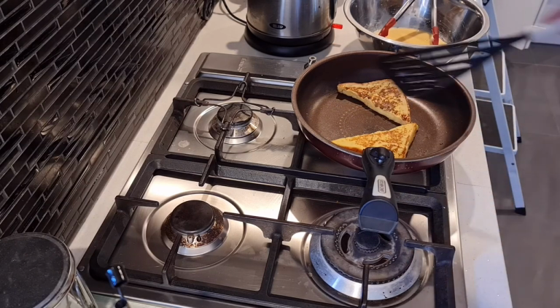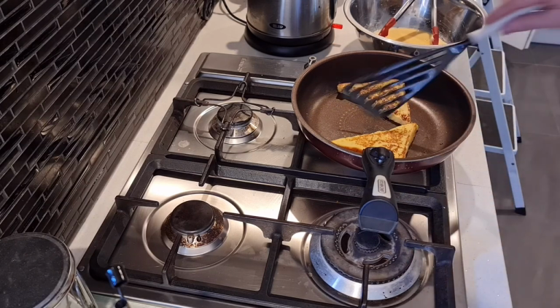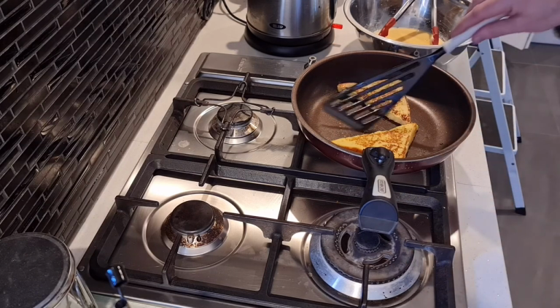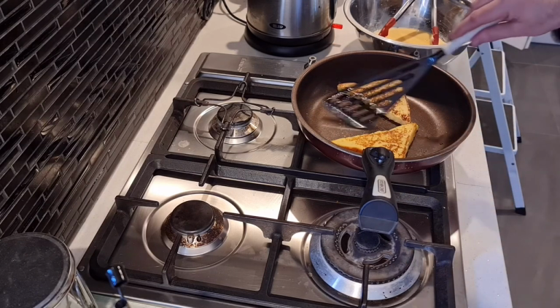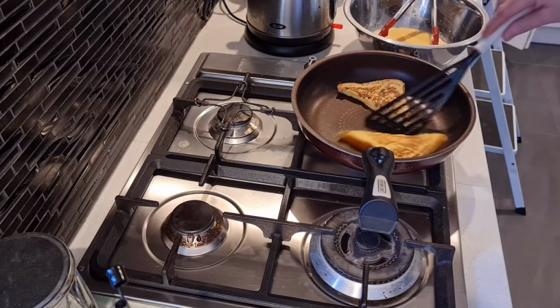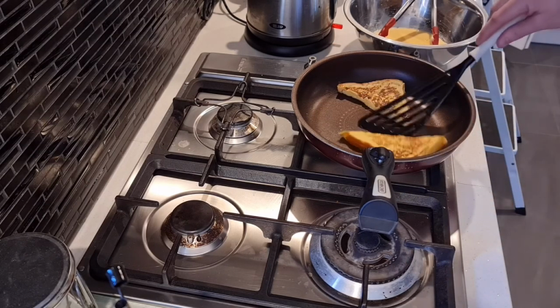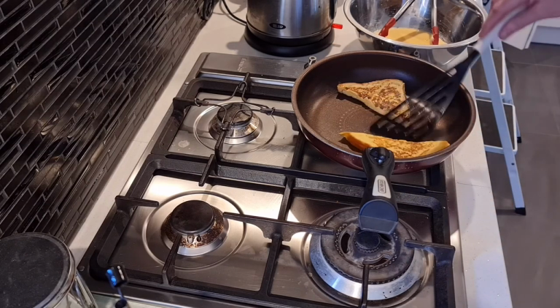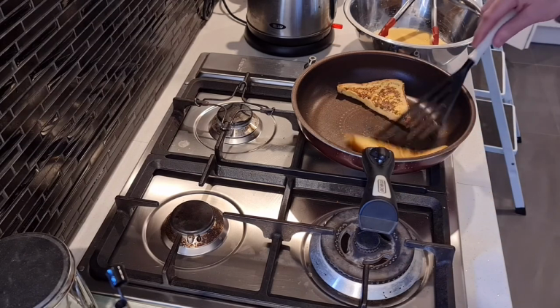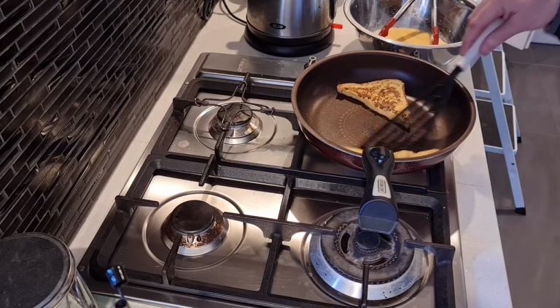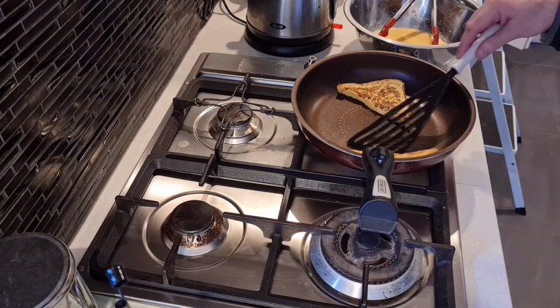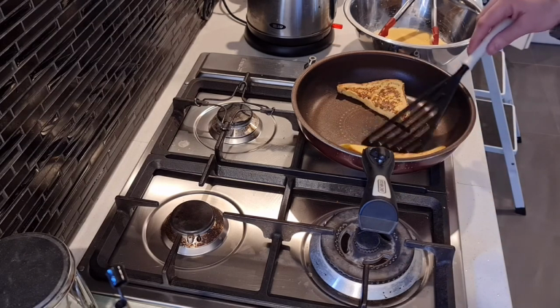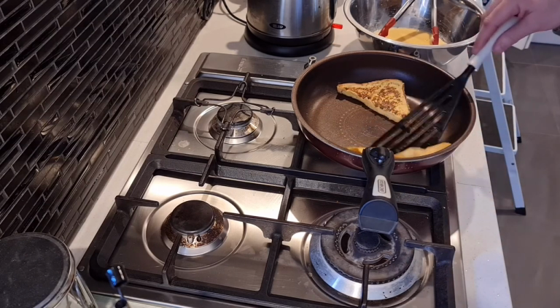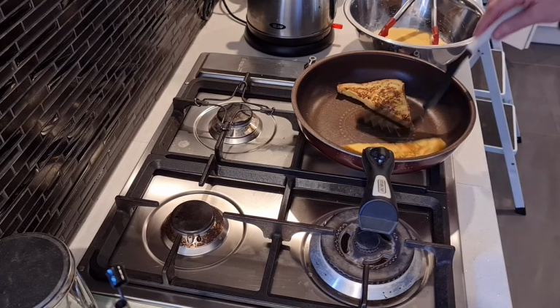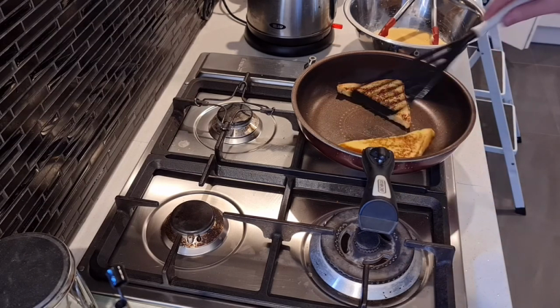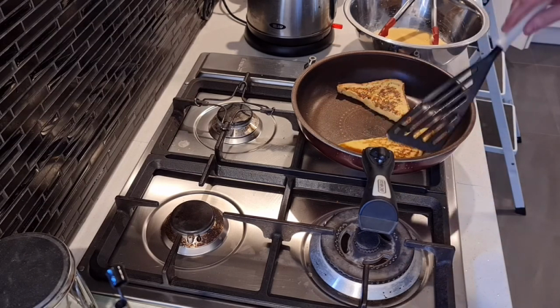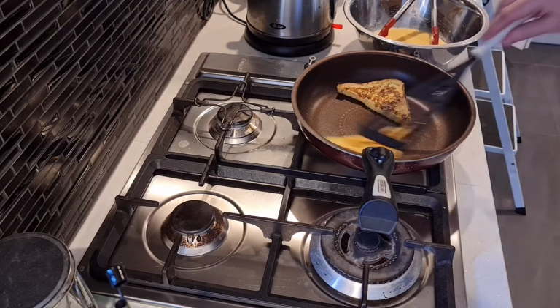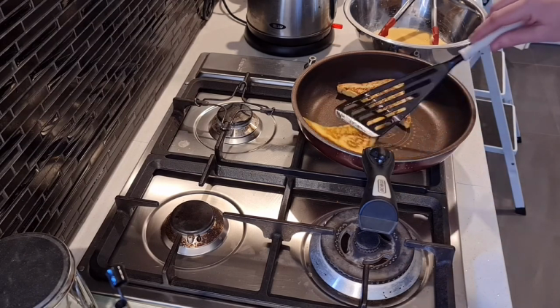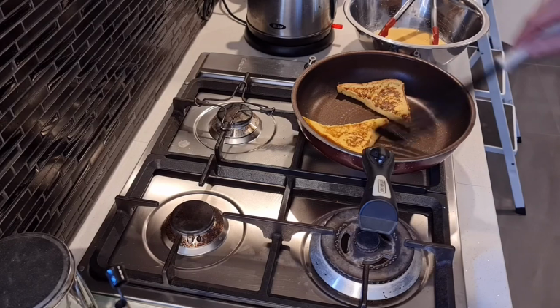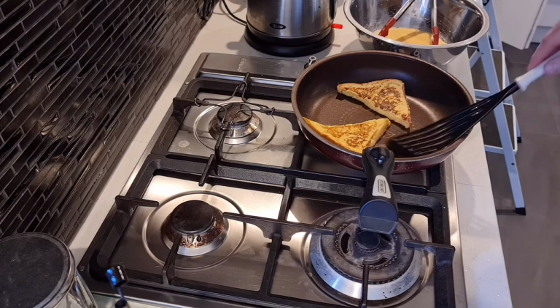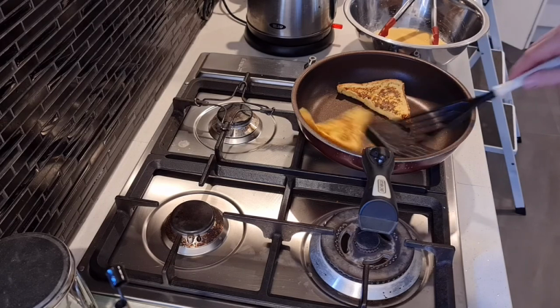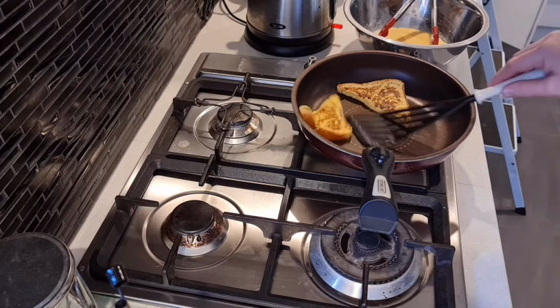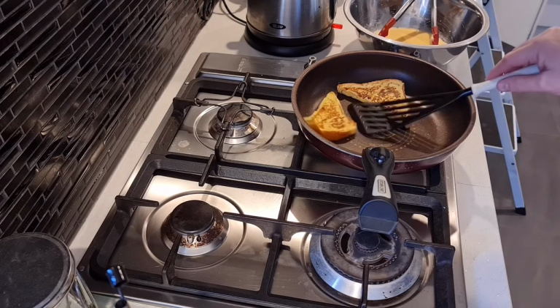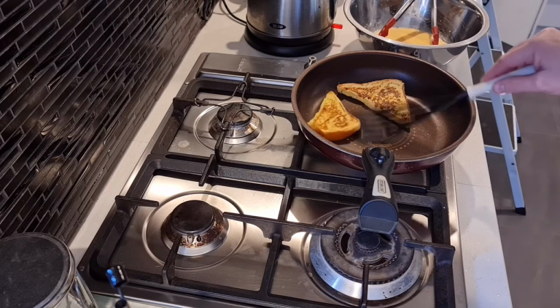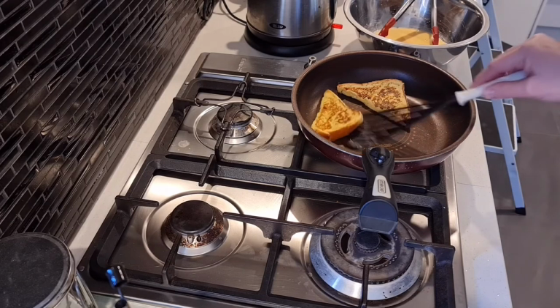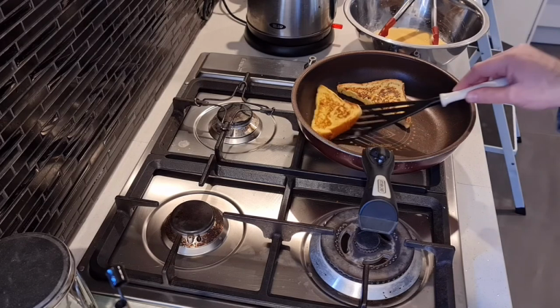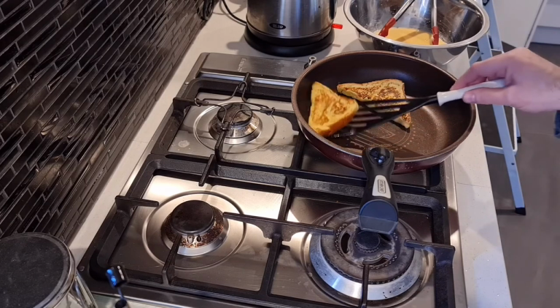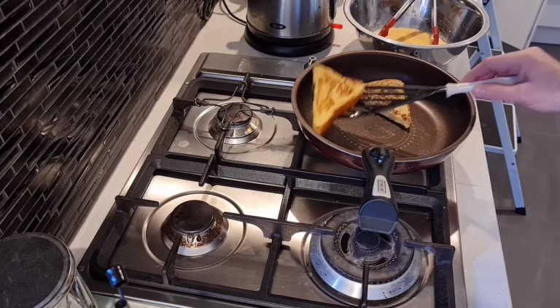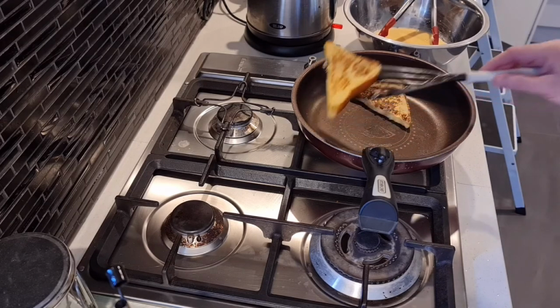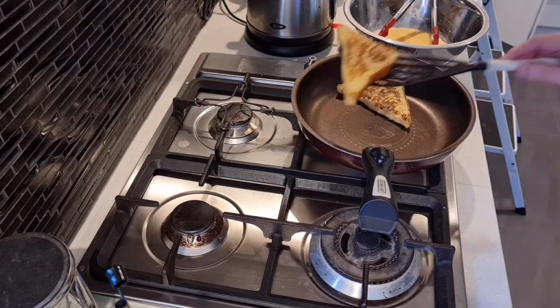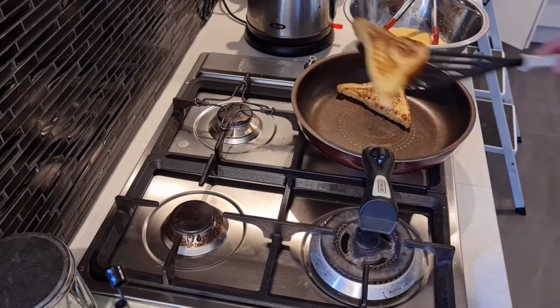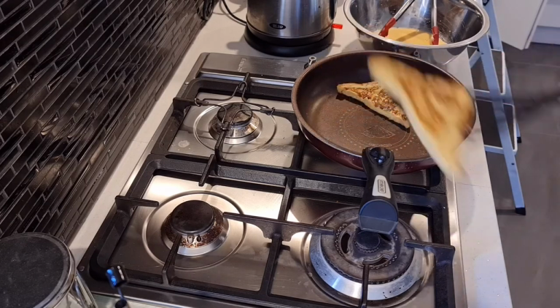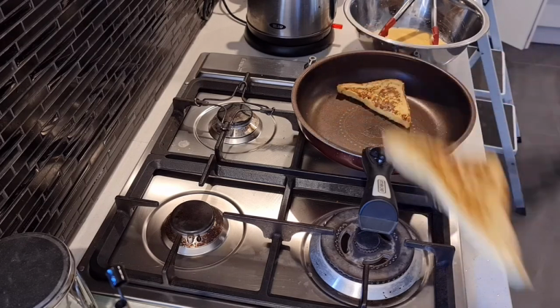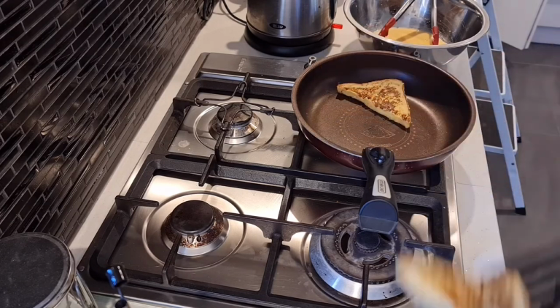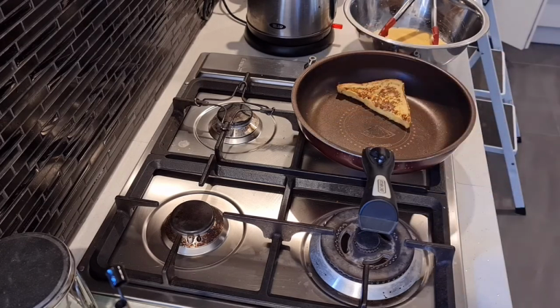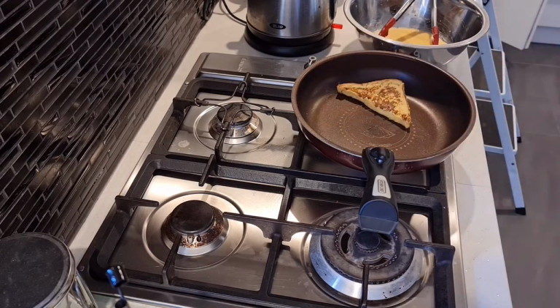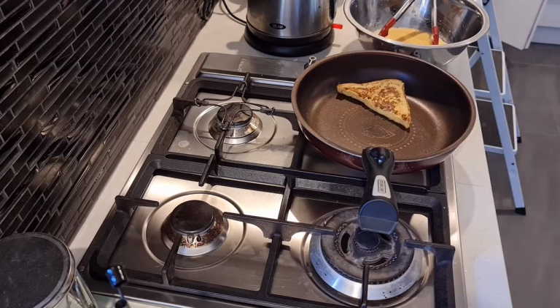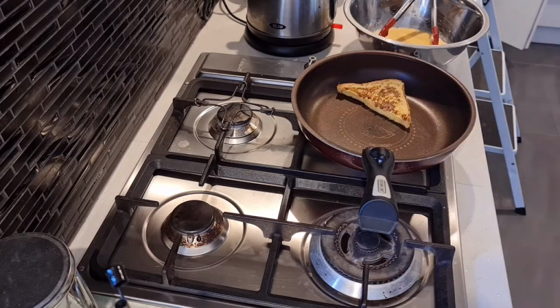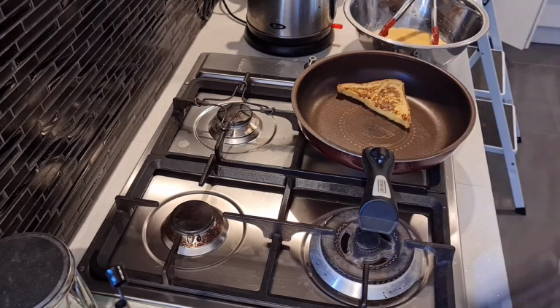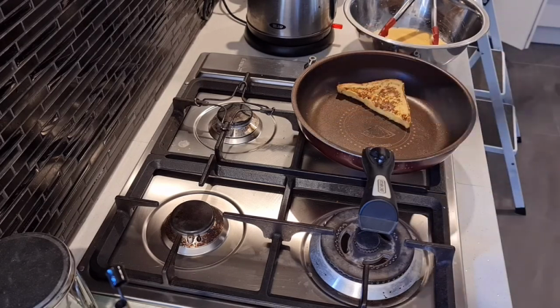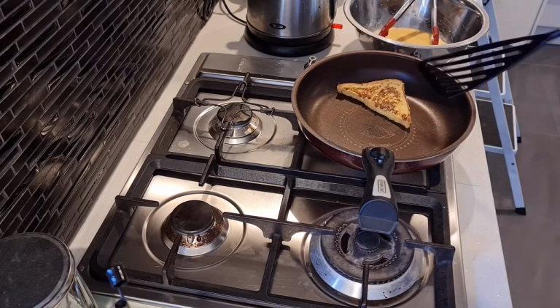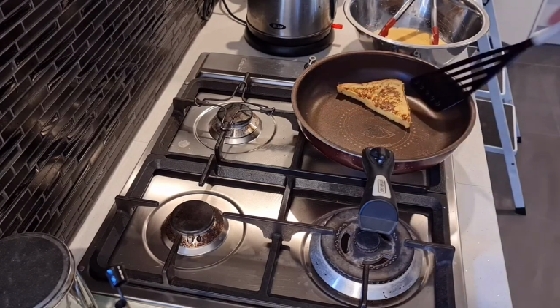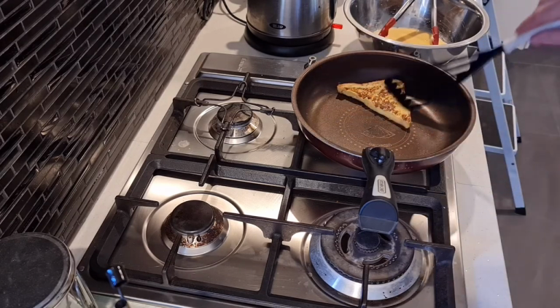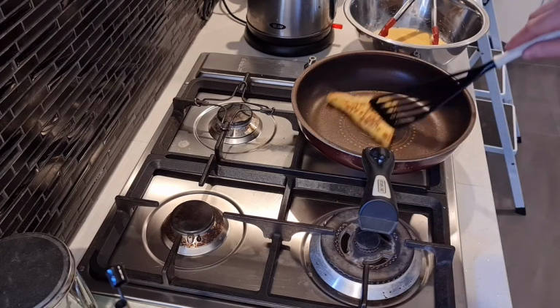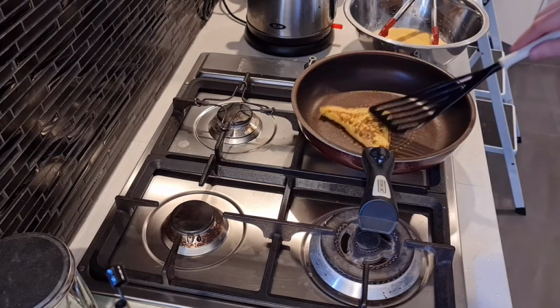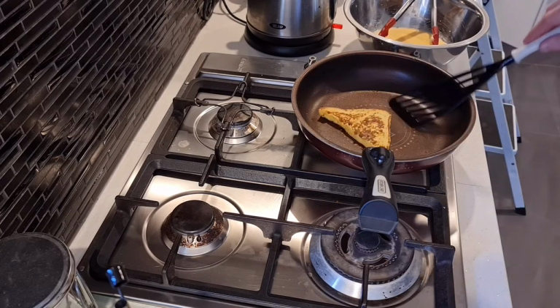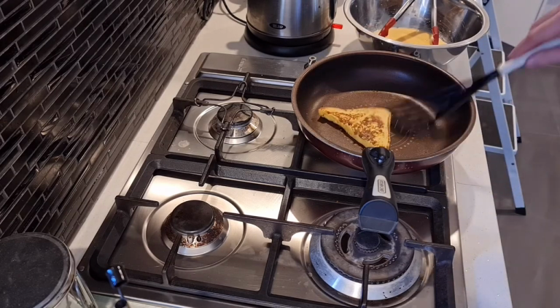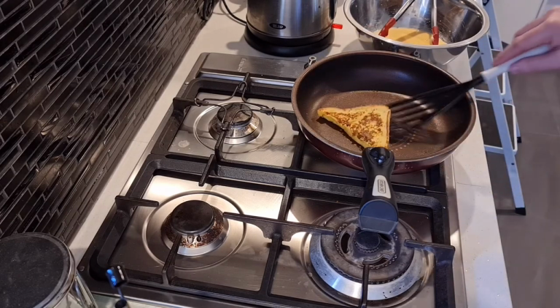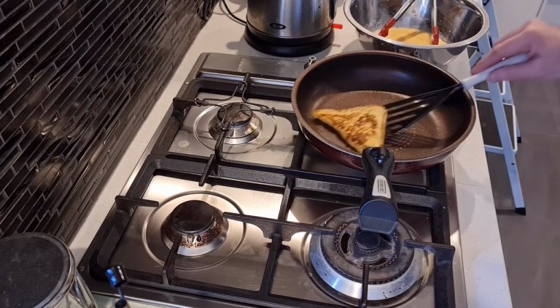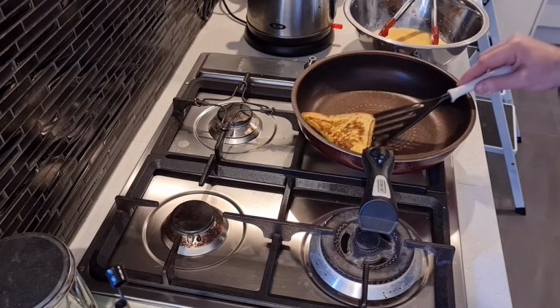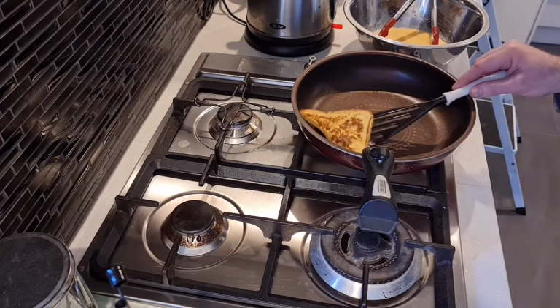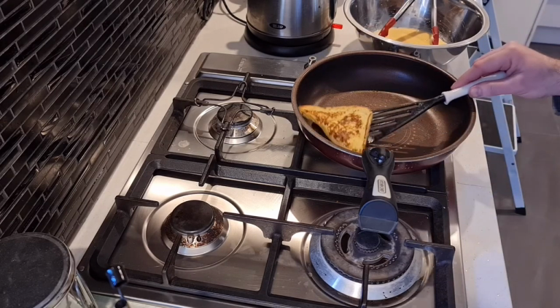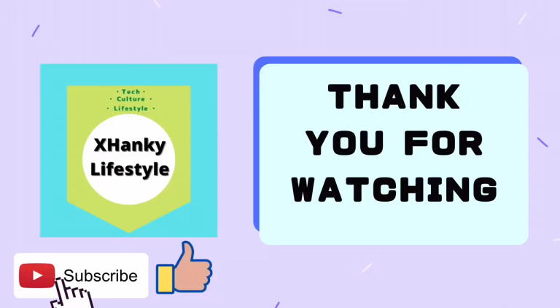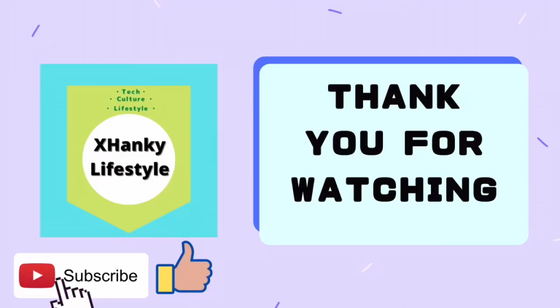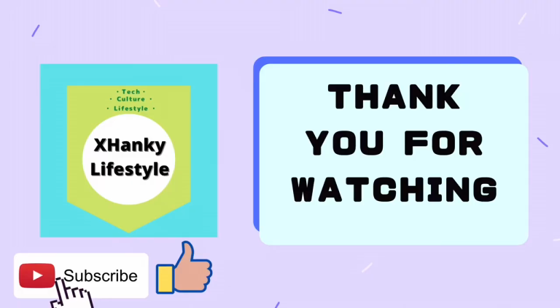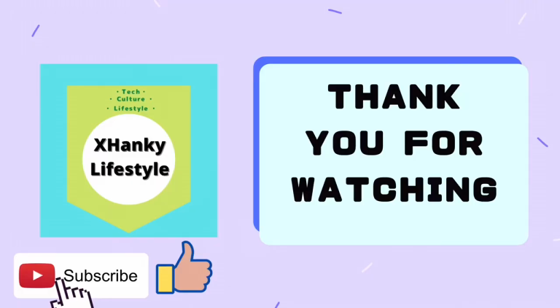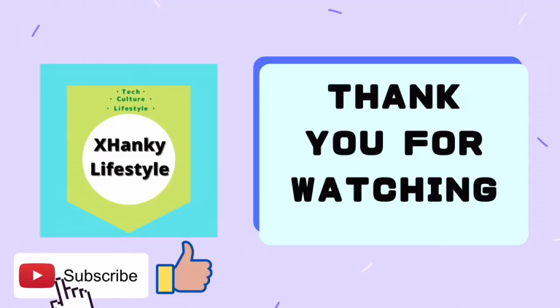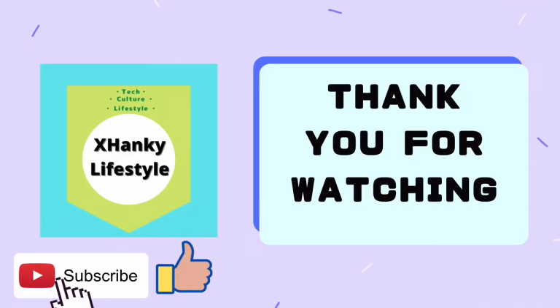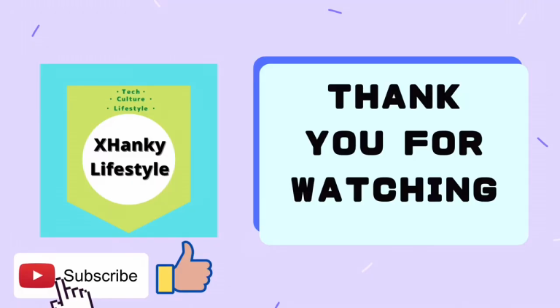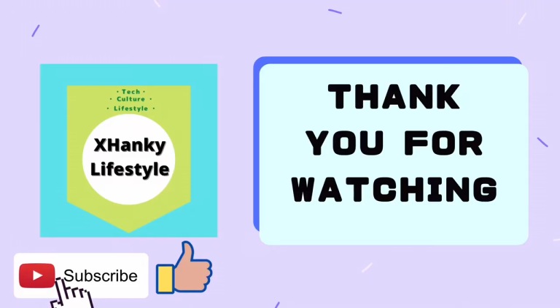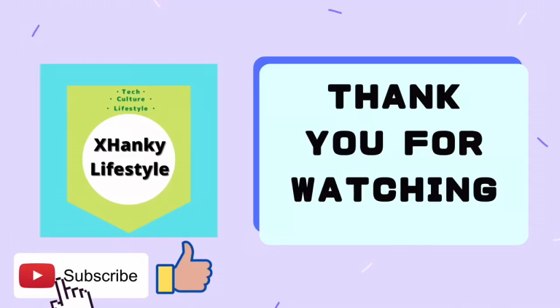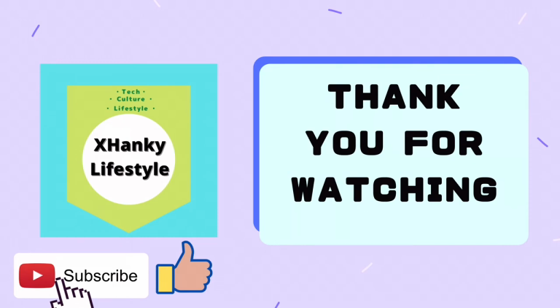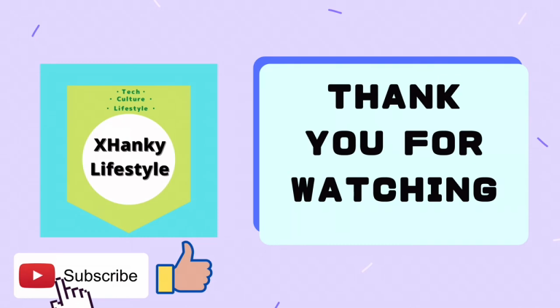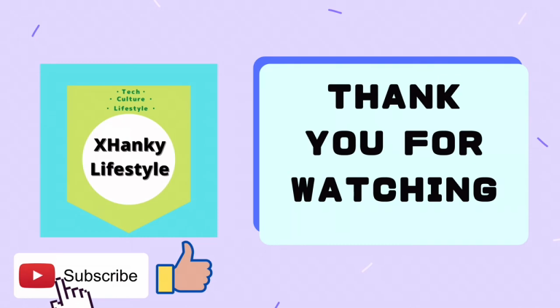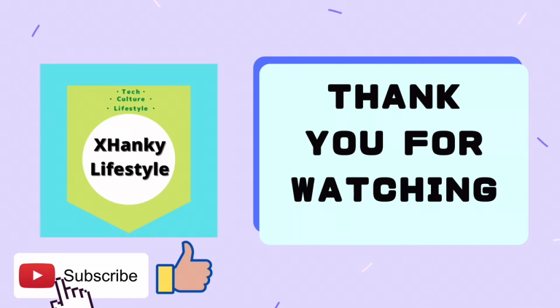Thank you for watching. Like and subscribe if you'd like to see more videos like this. I'm Geoff and I'll see you in the next one.